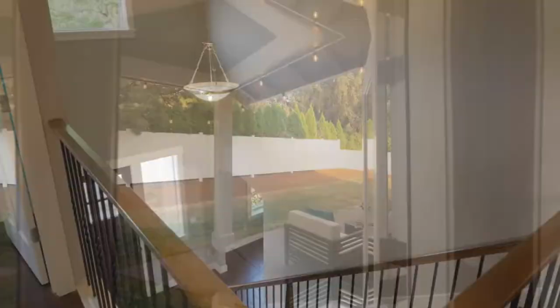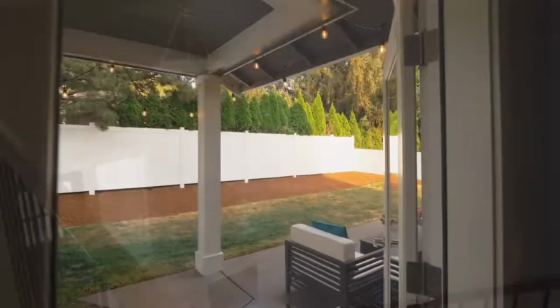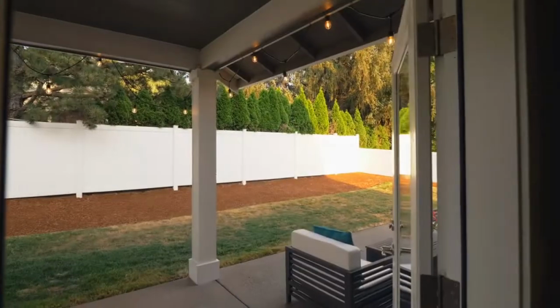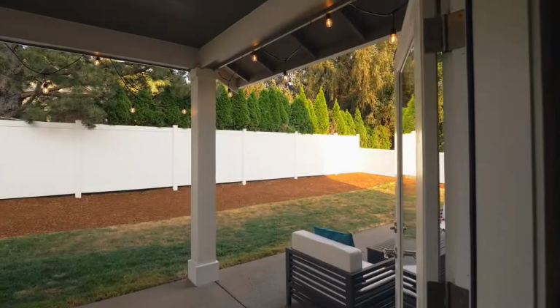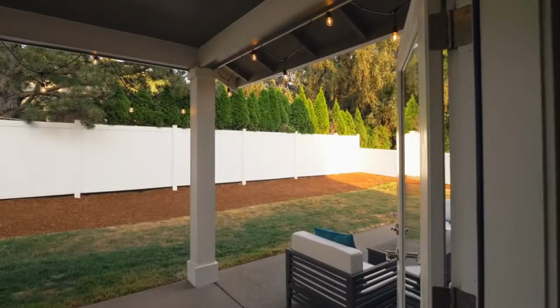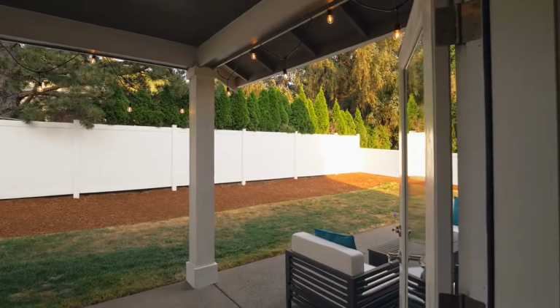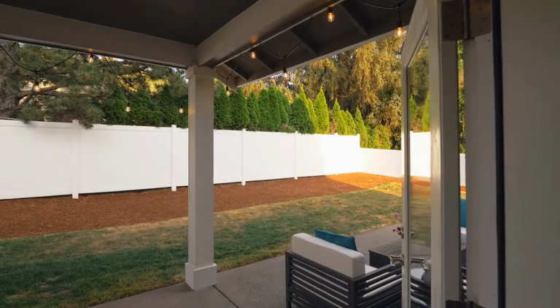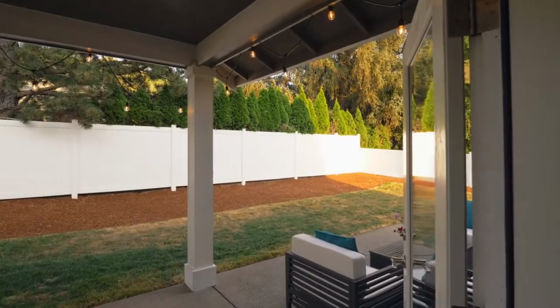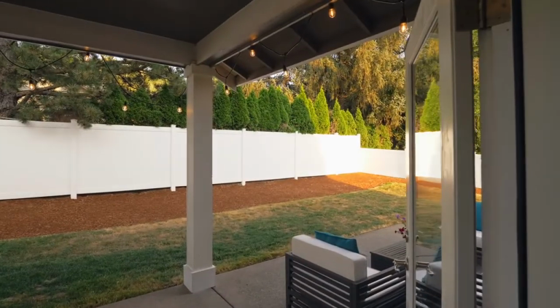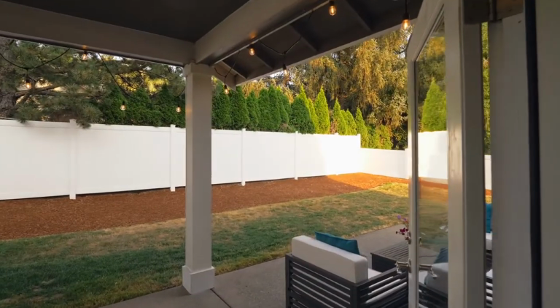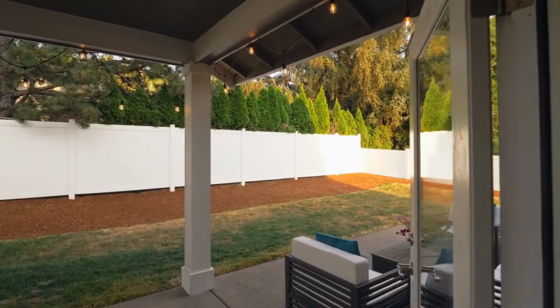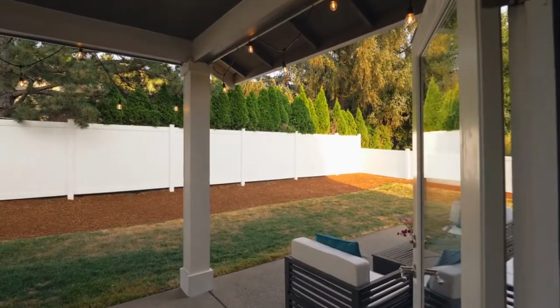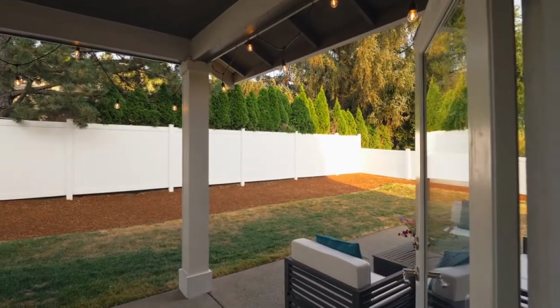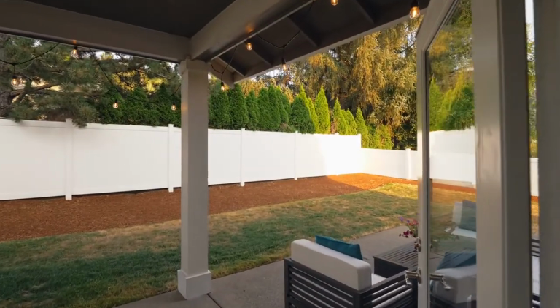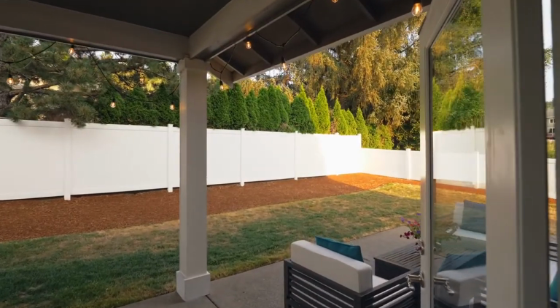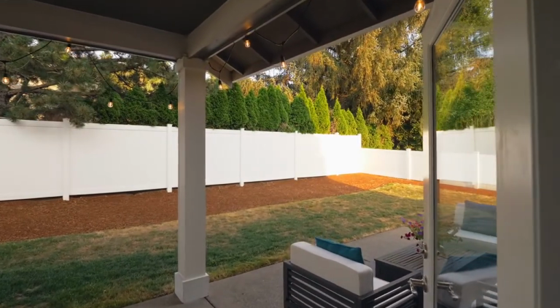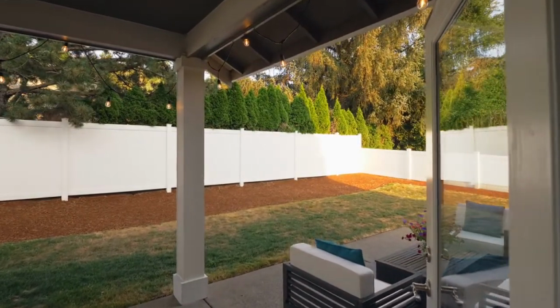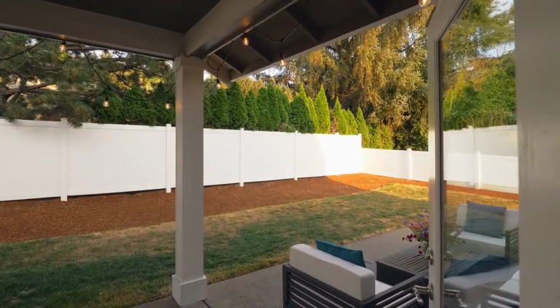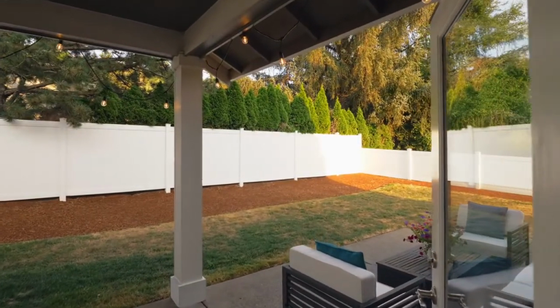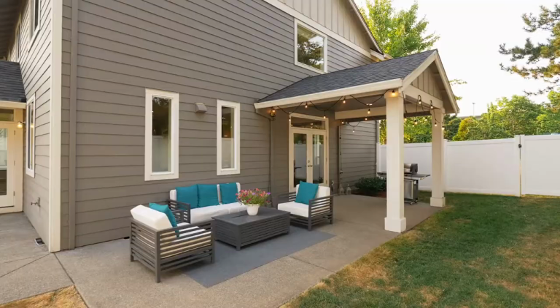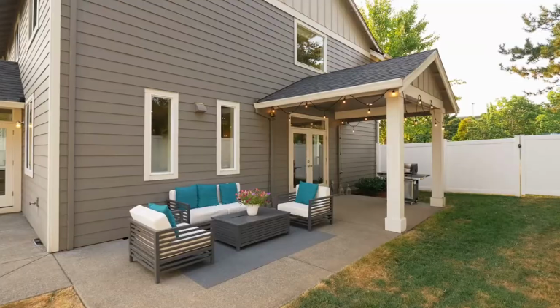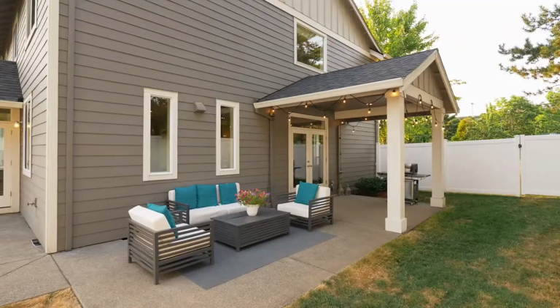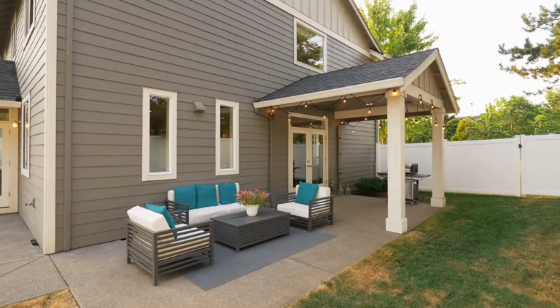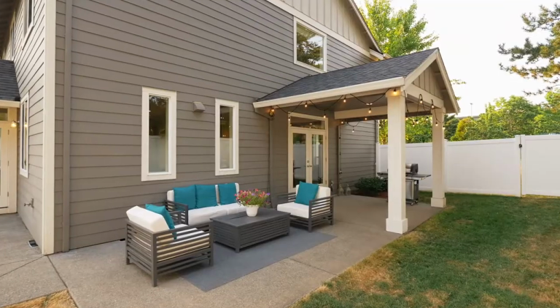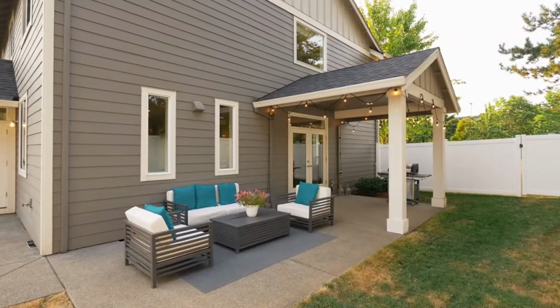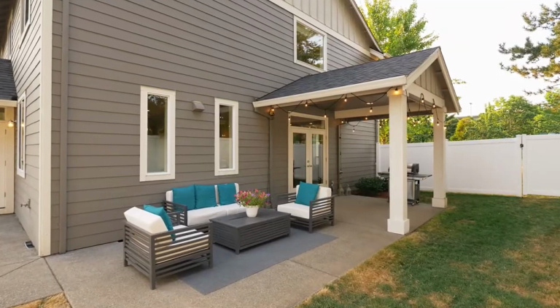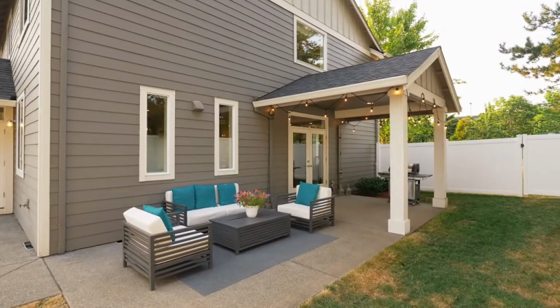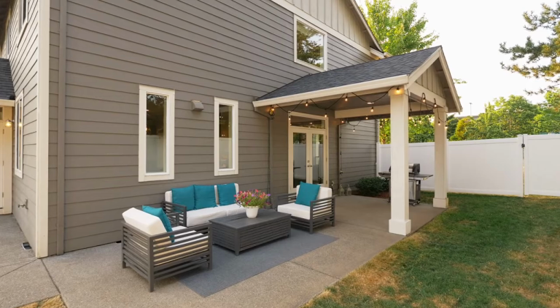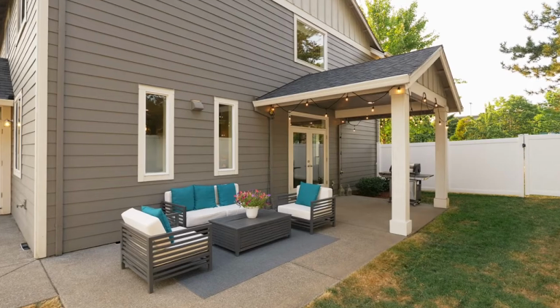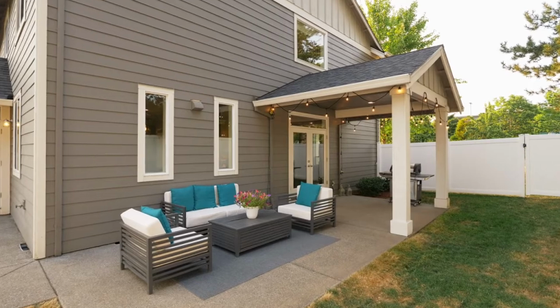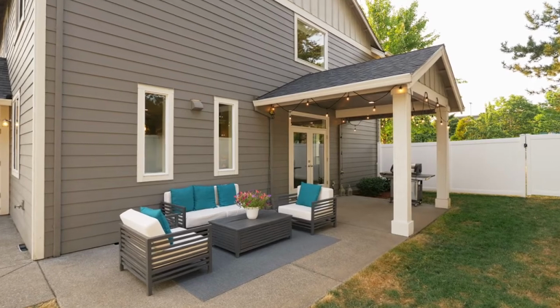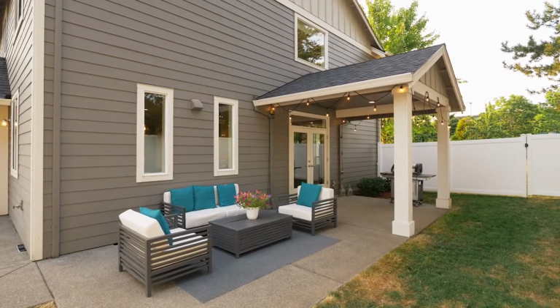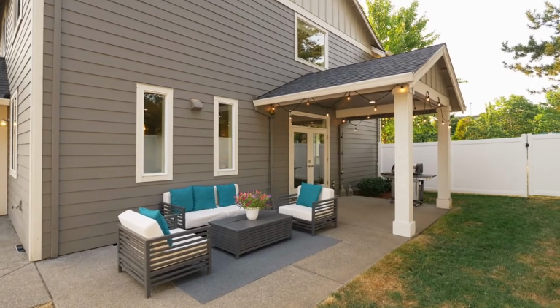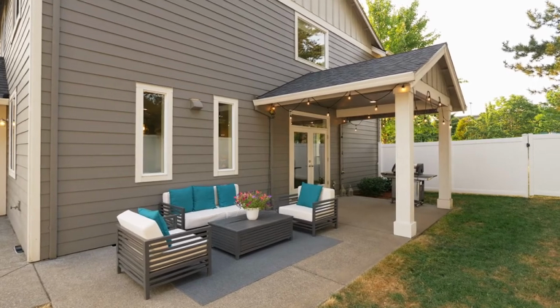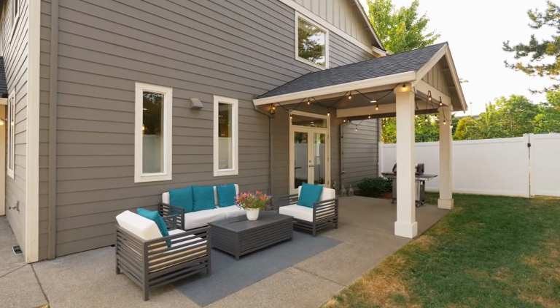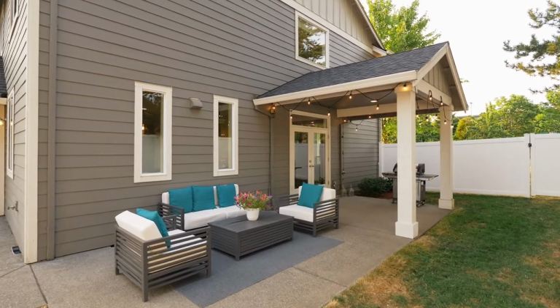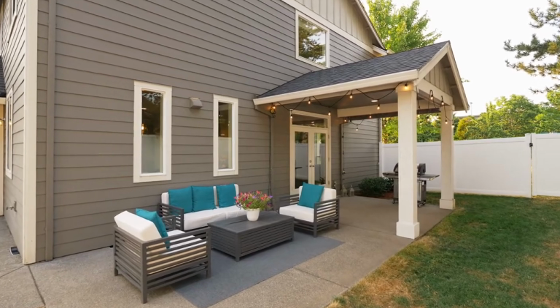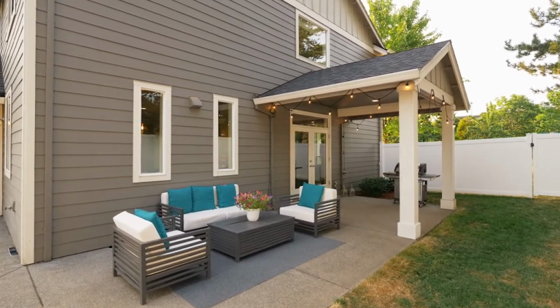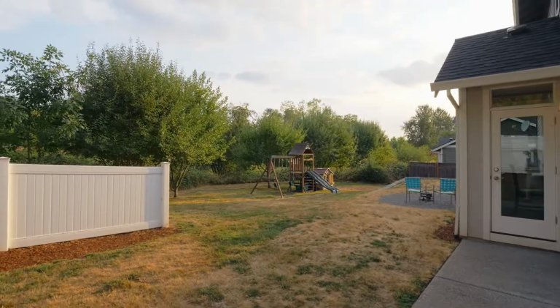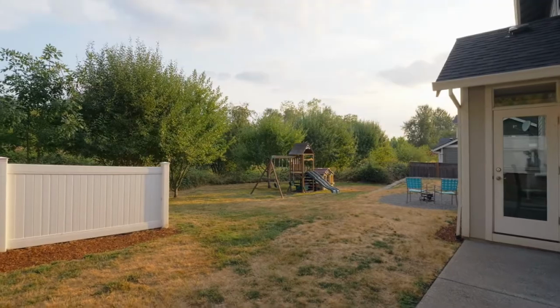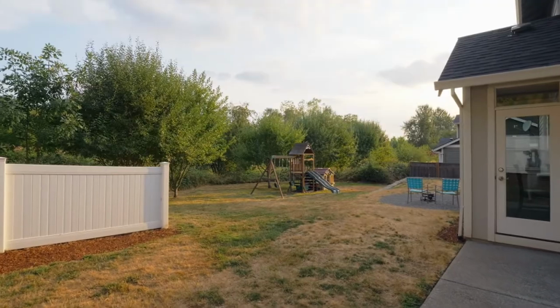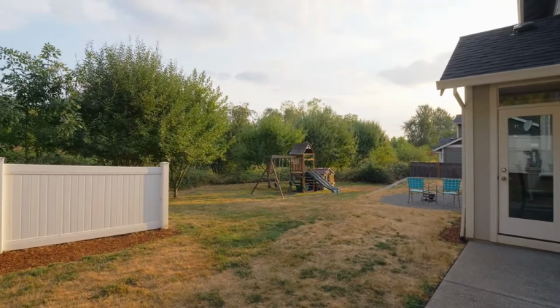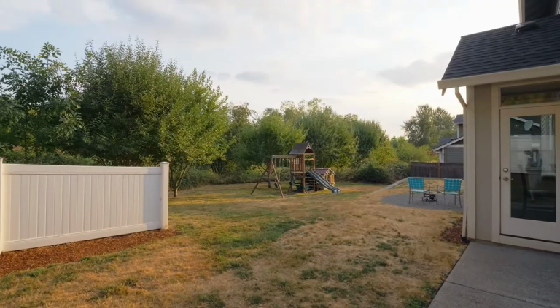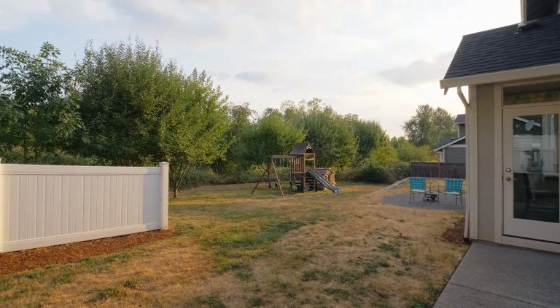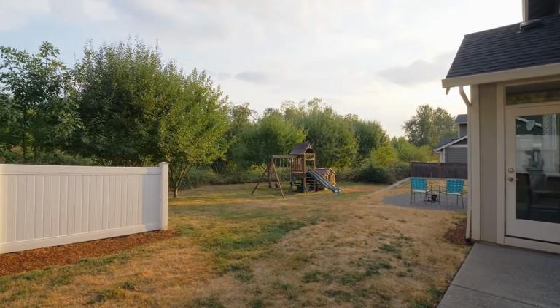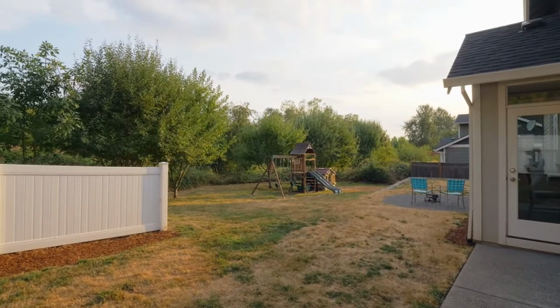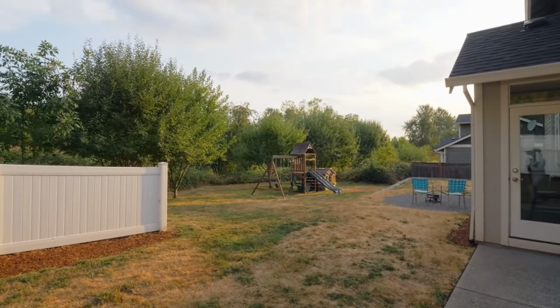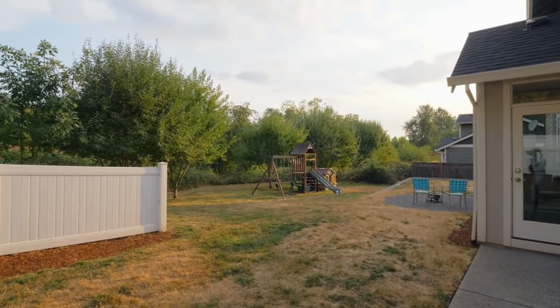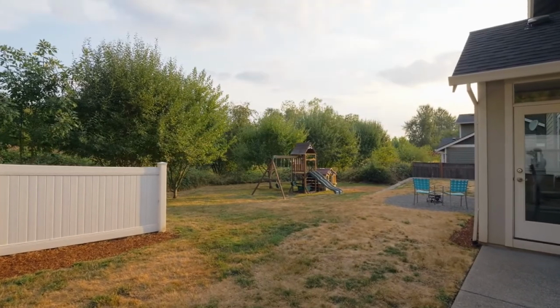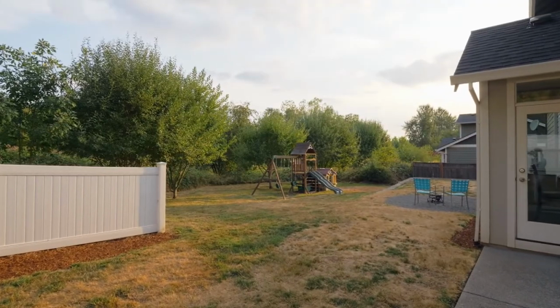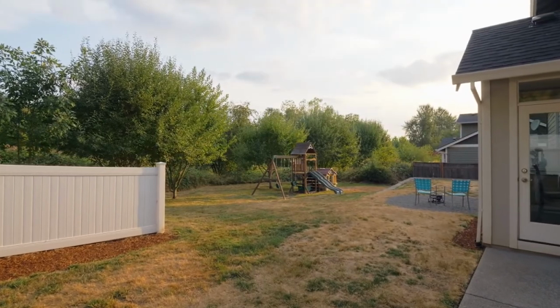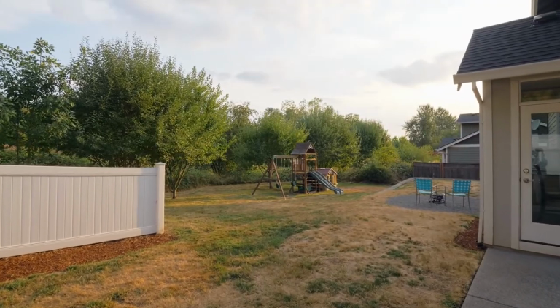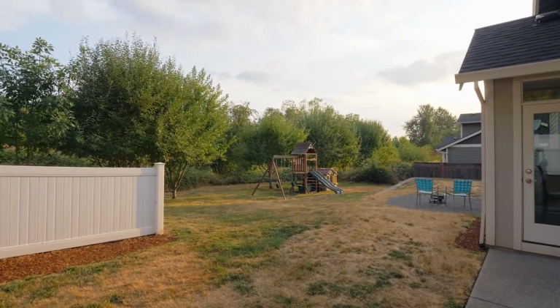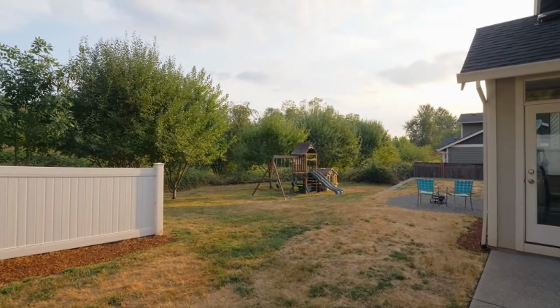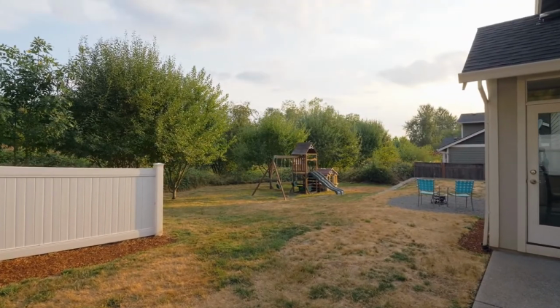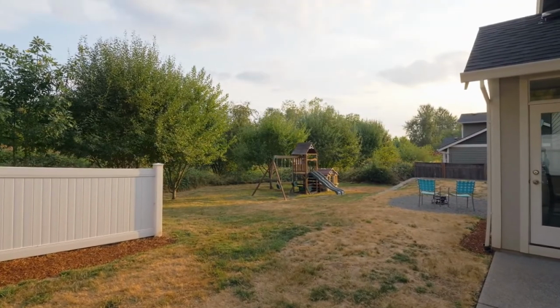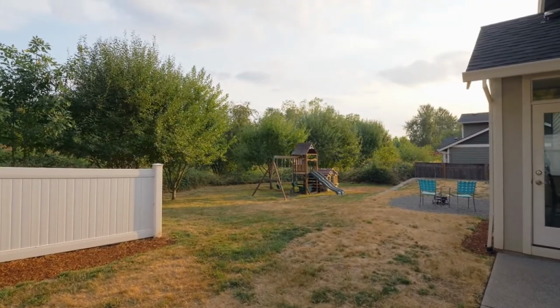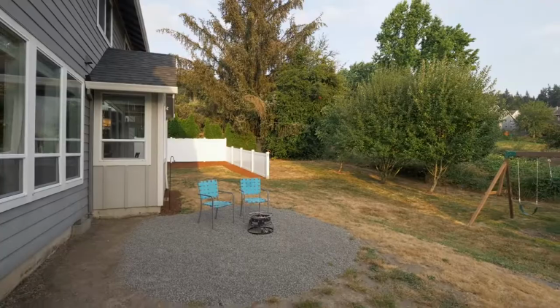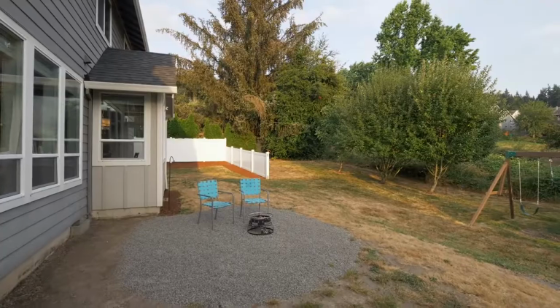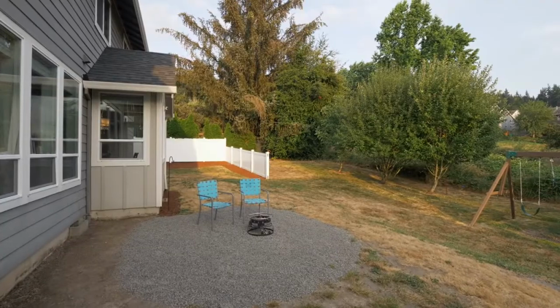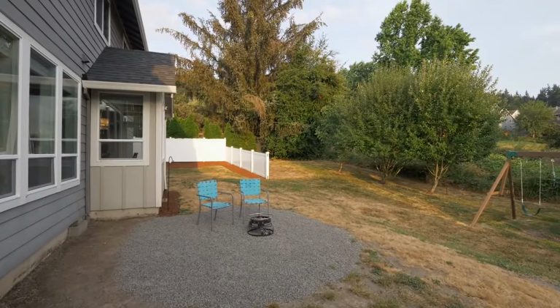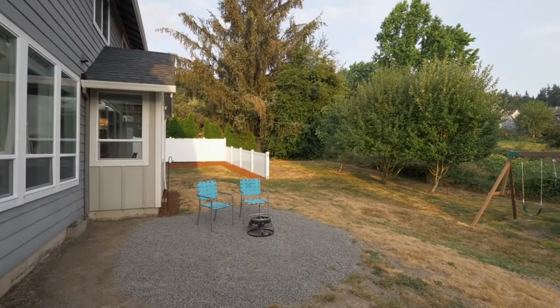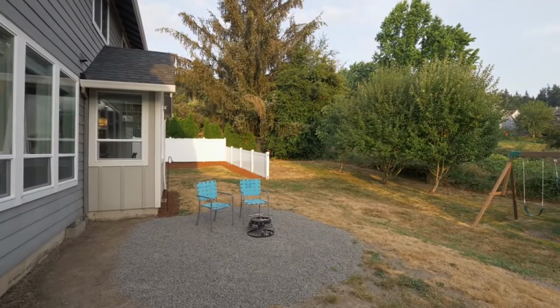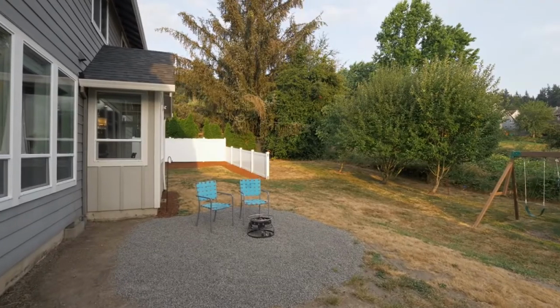Entertain on the large, covered patio and enjoy the protected green space views from the spacious yard.